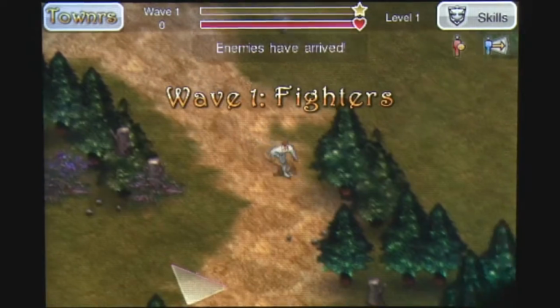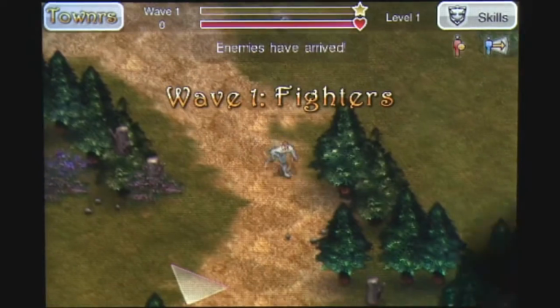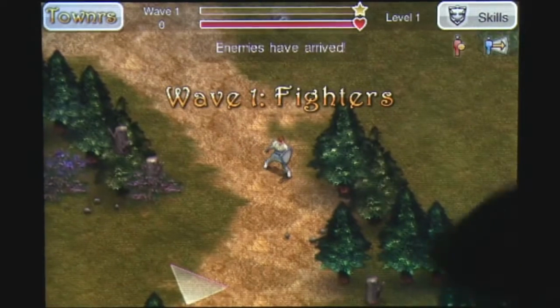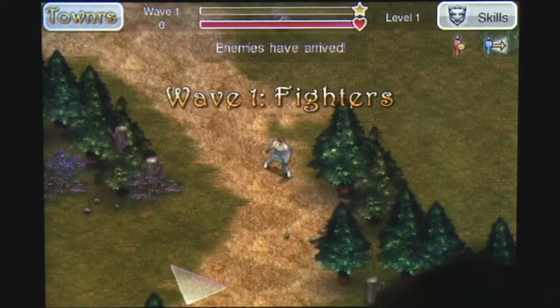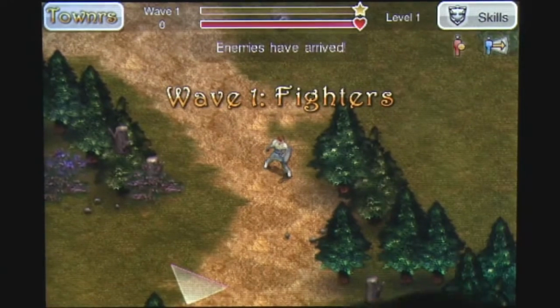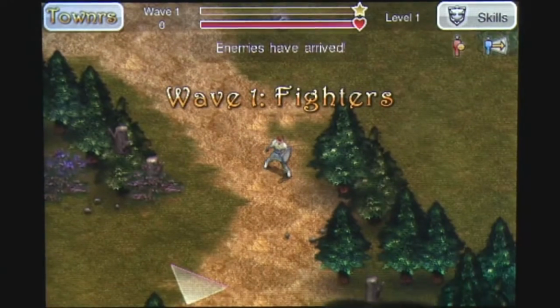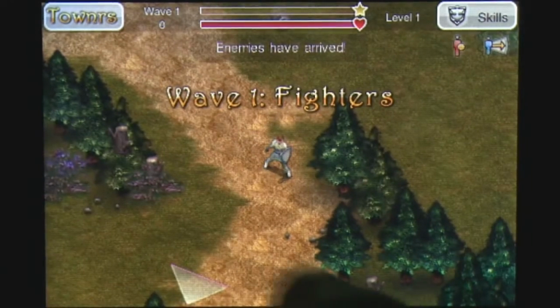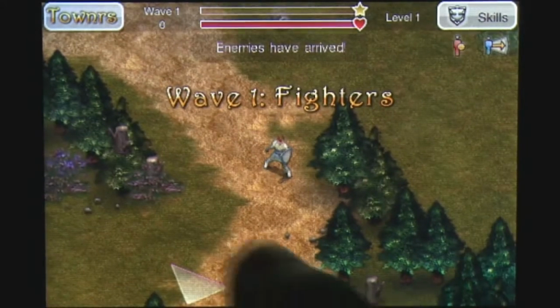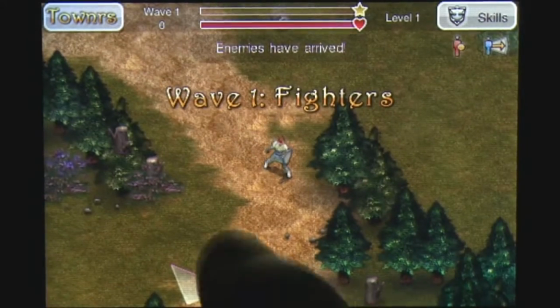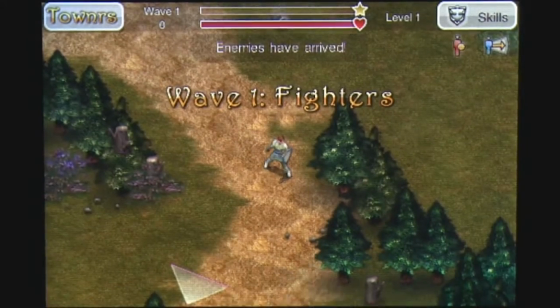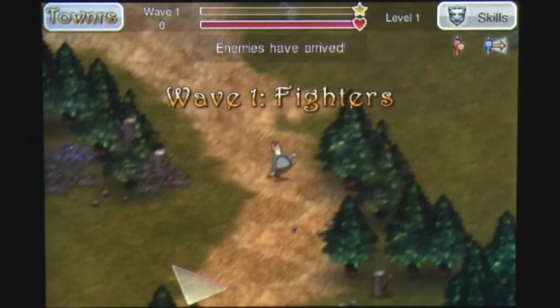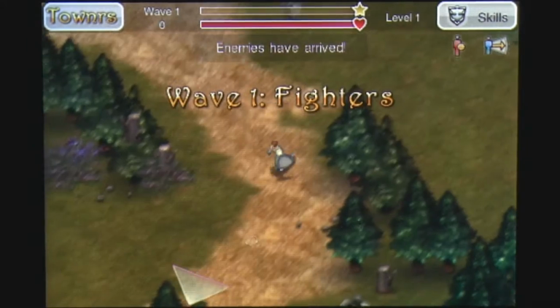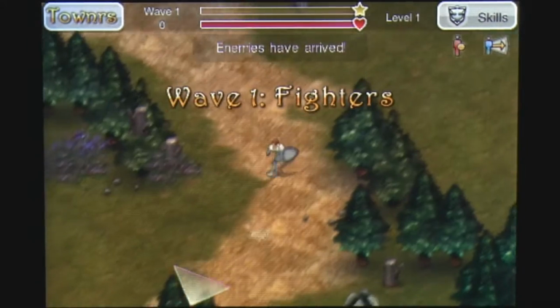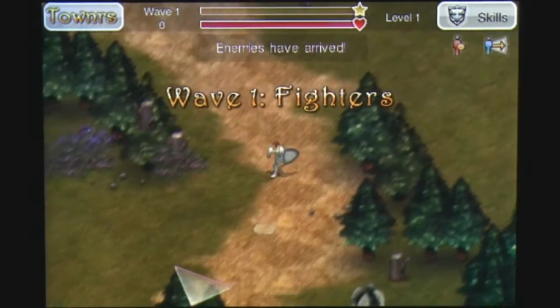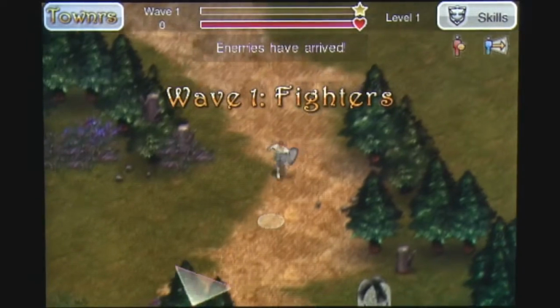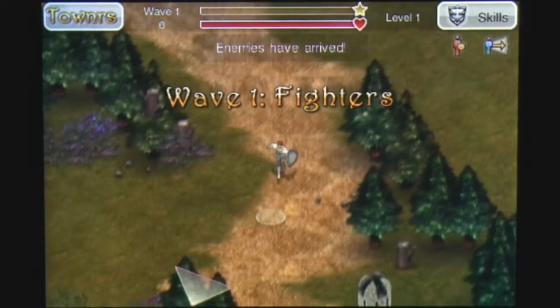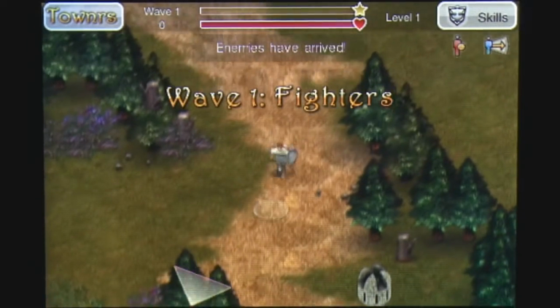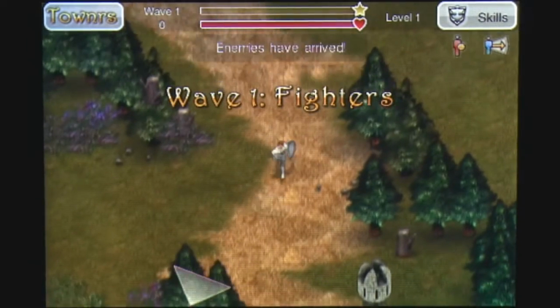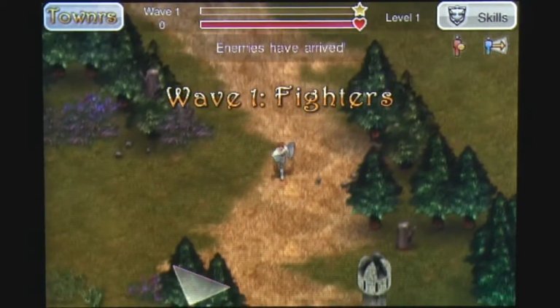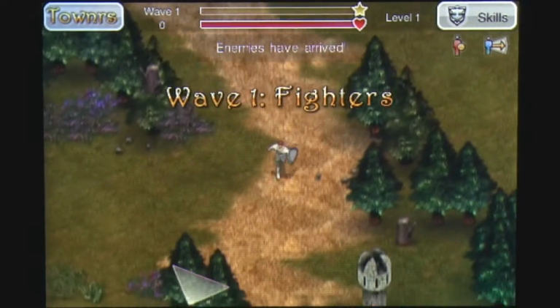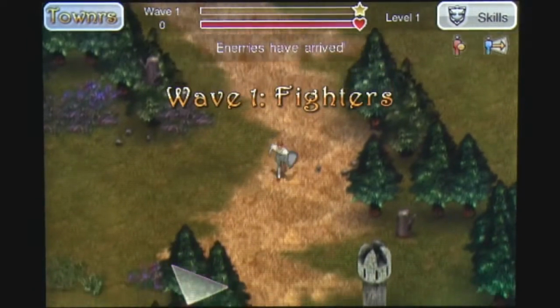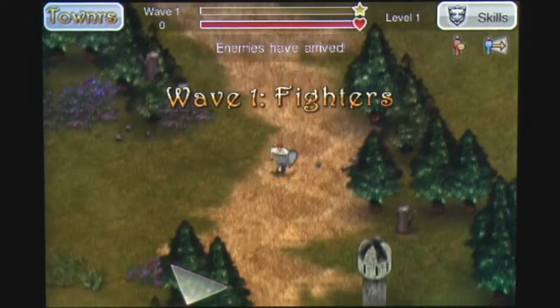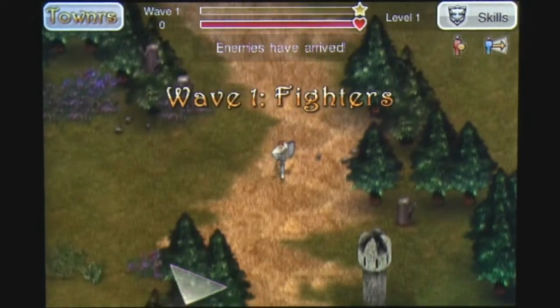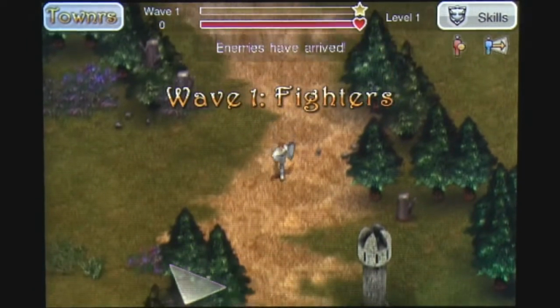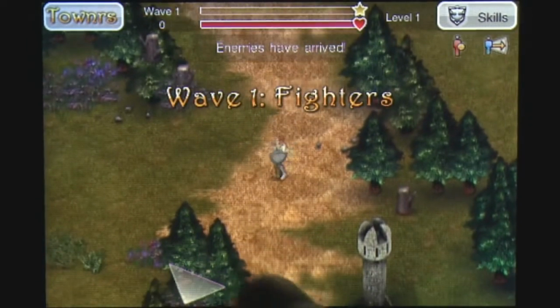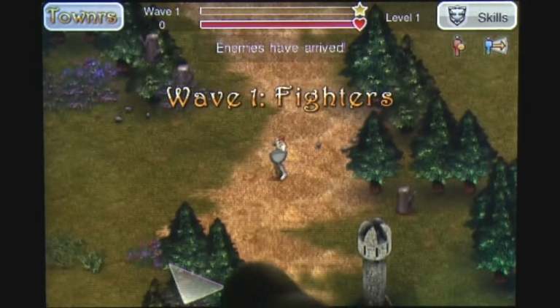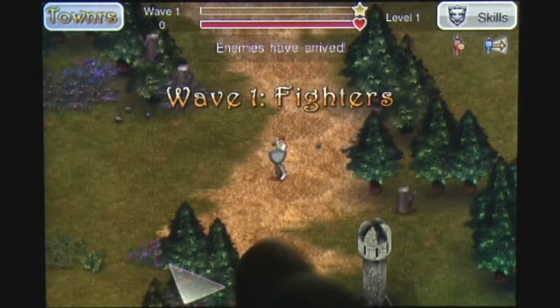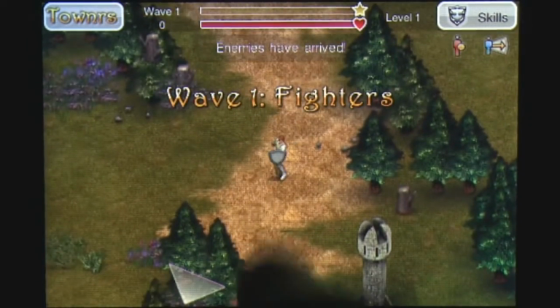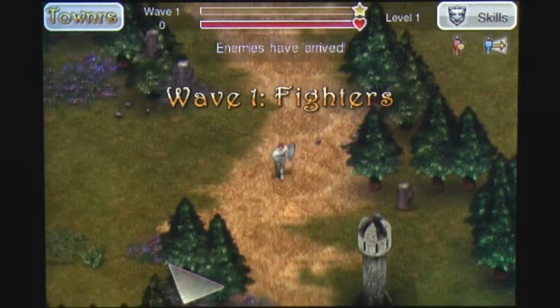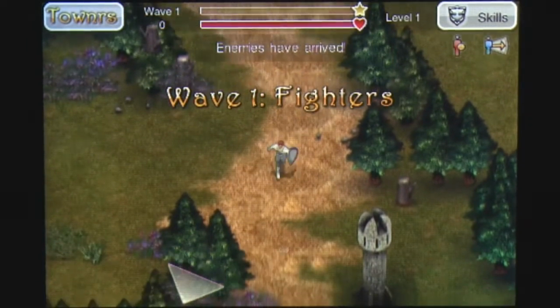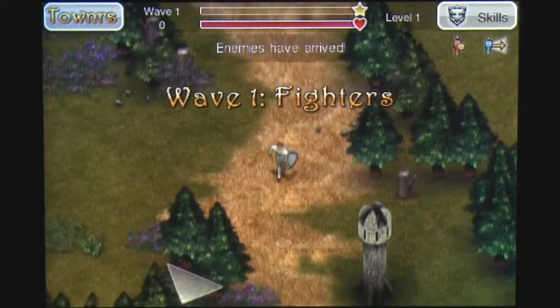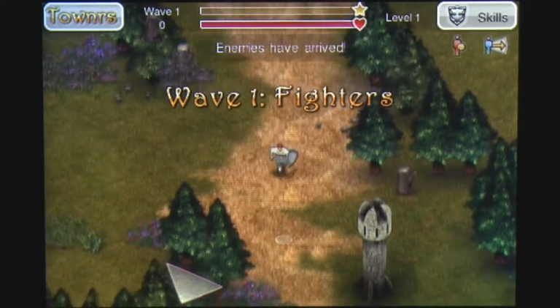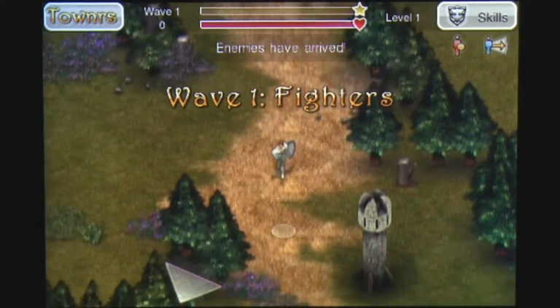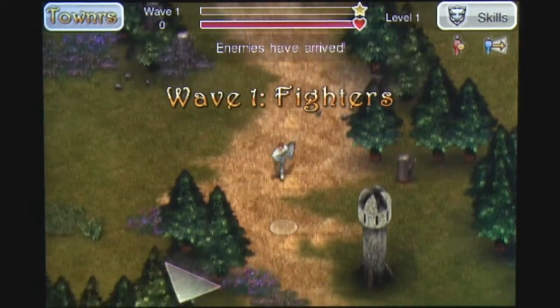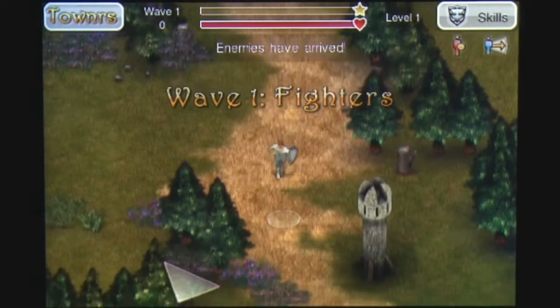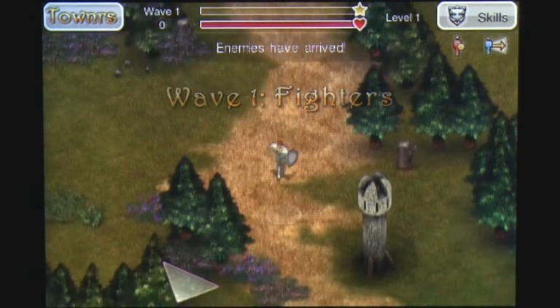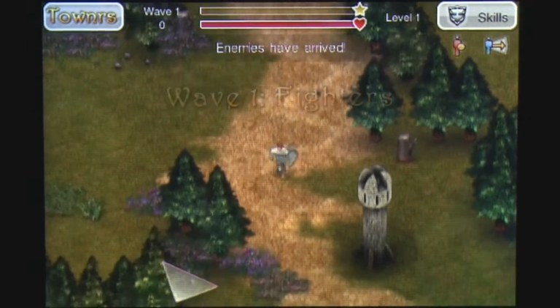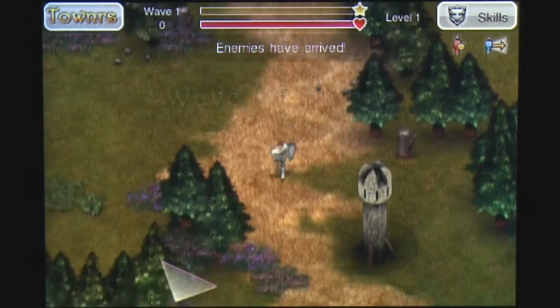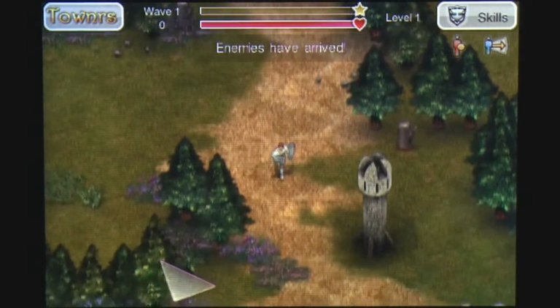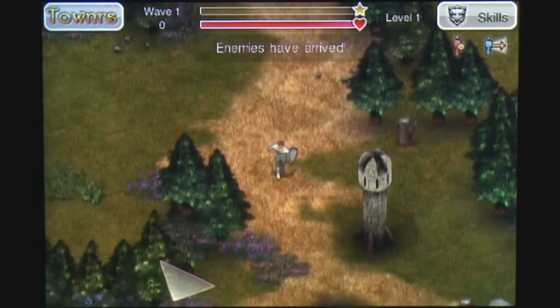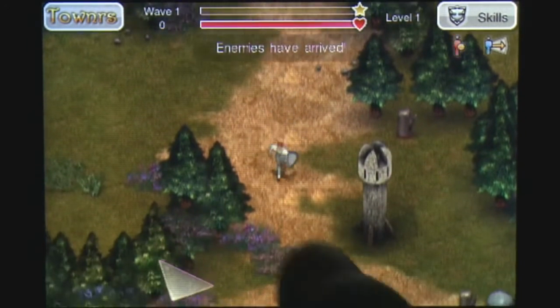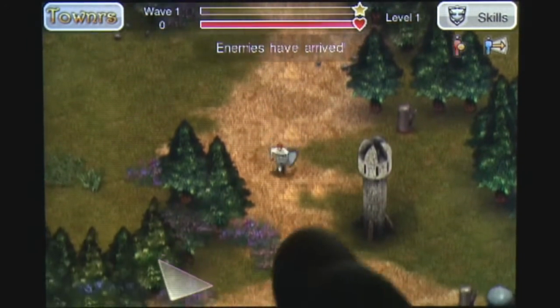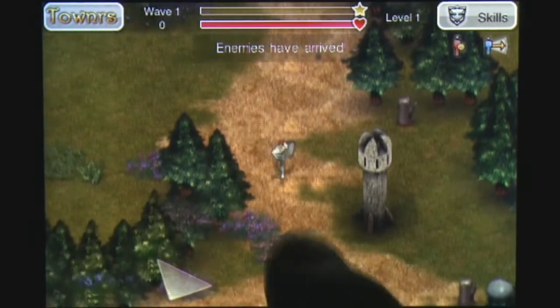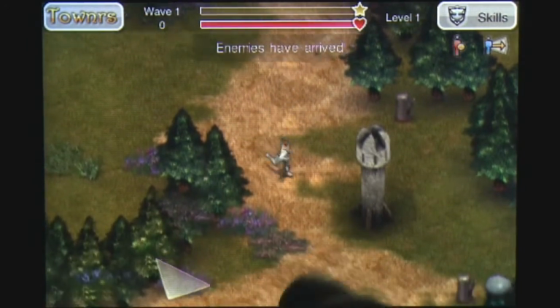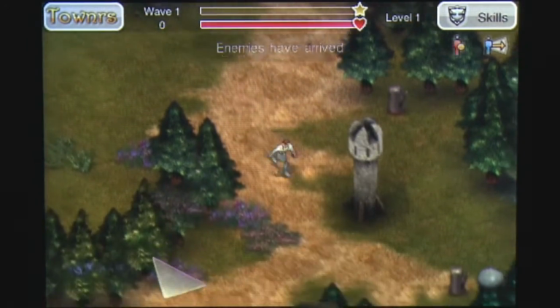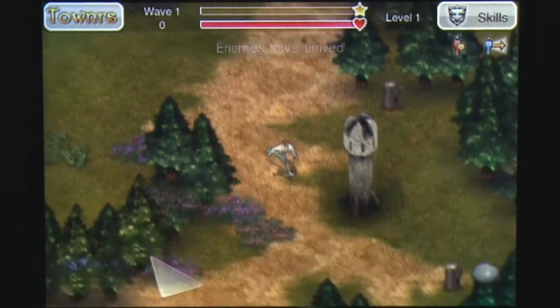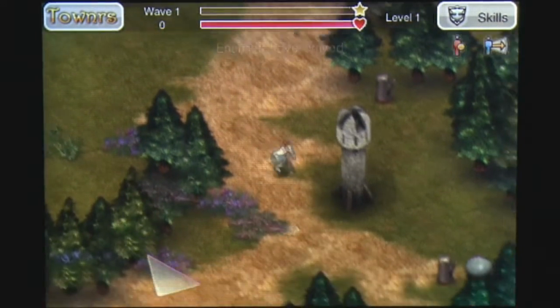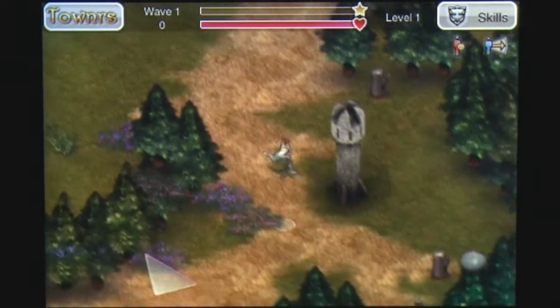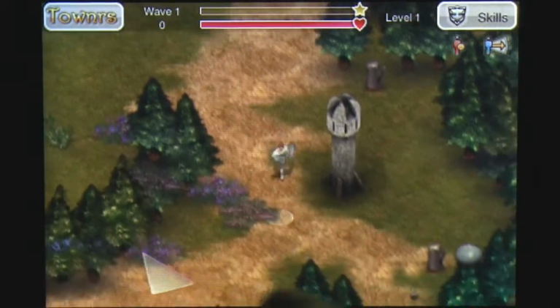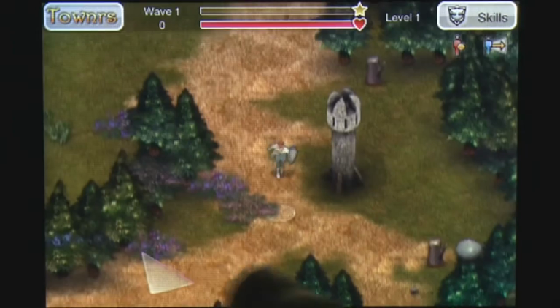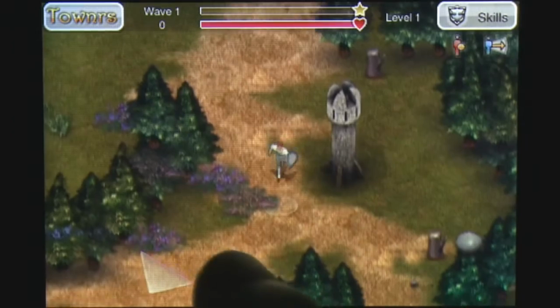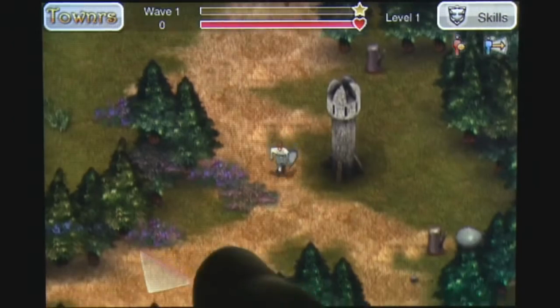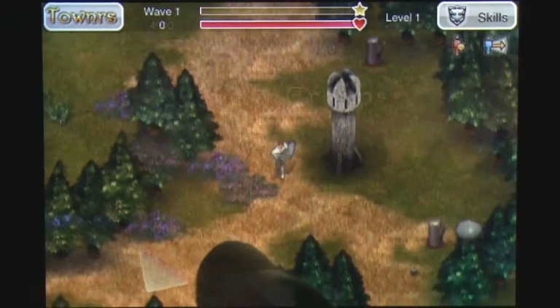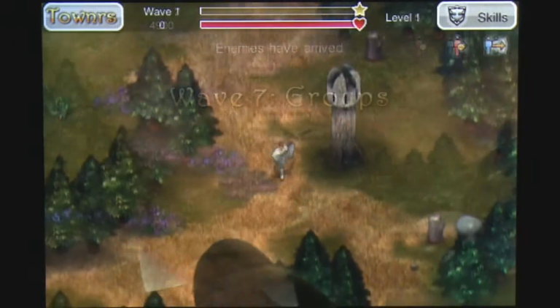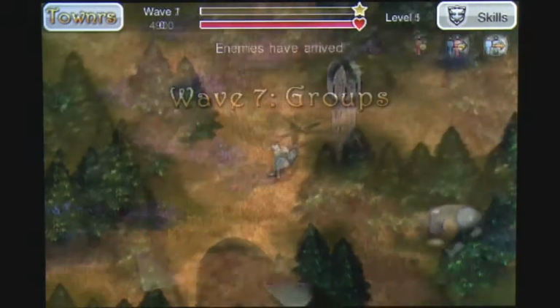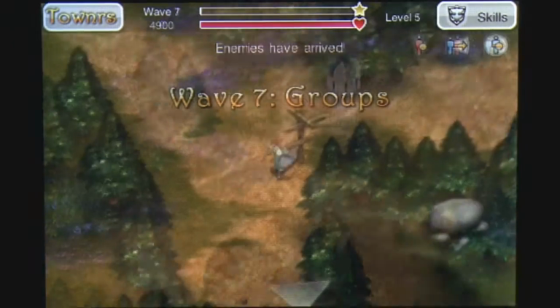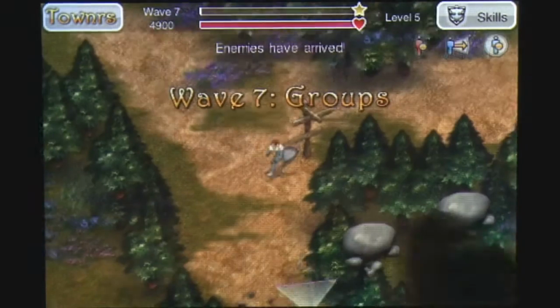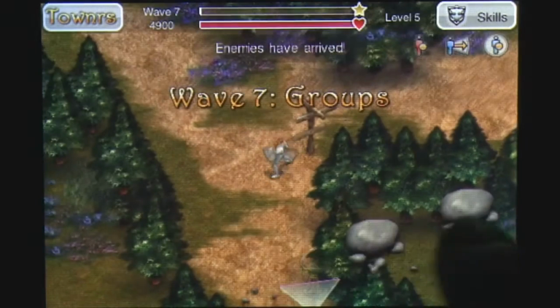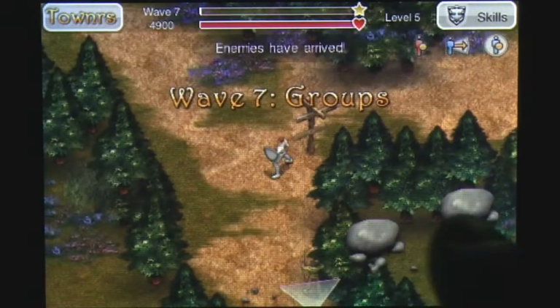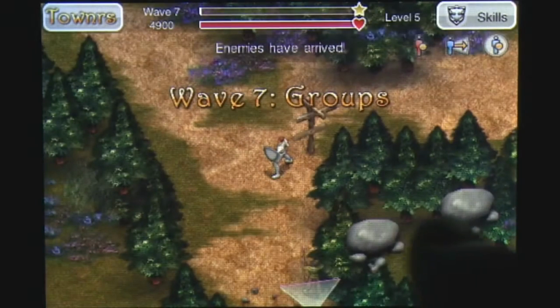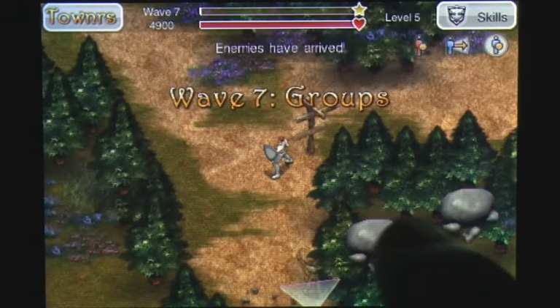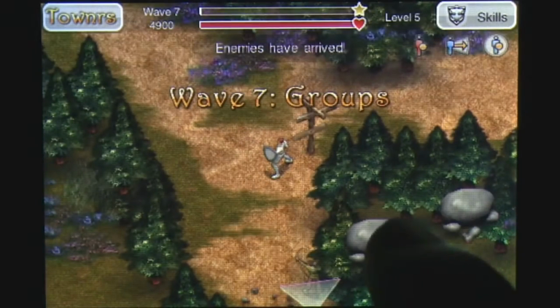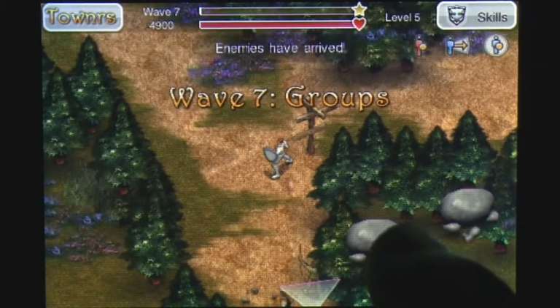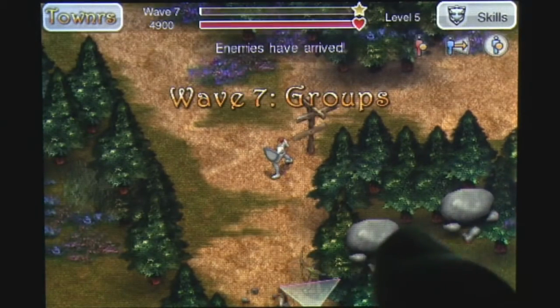Movement around the screen is made with taps, but a lack of pathing logic means you'll be tapping a lot to move accurately.